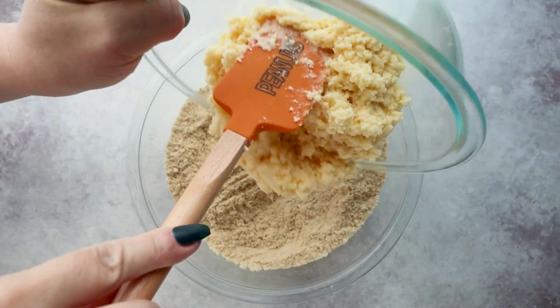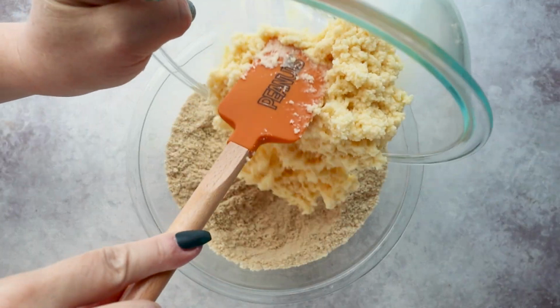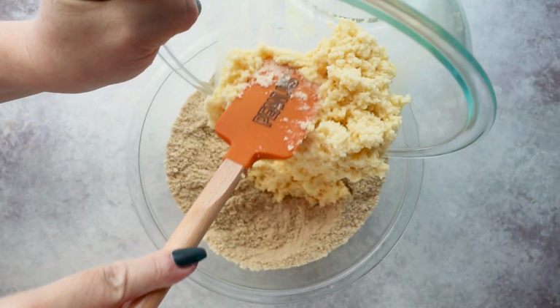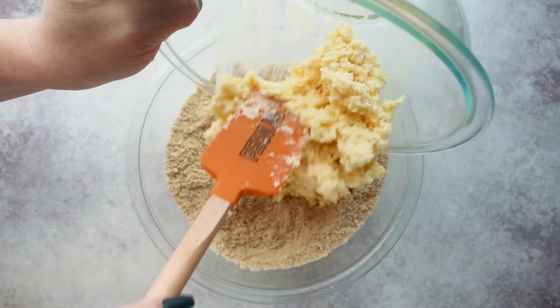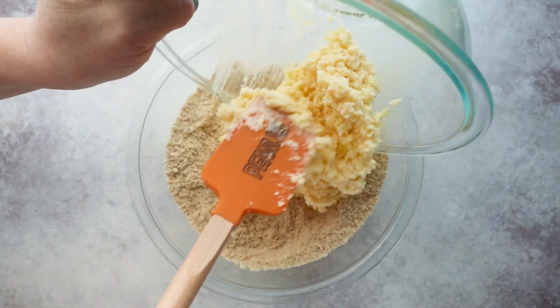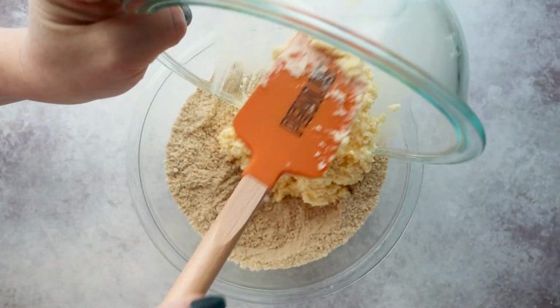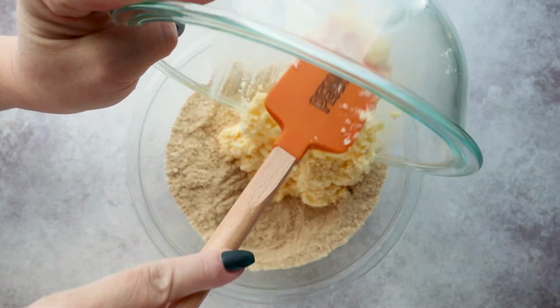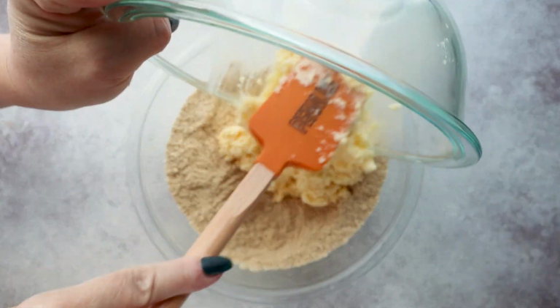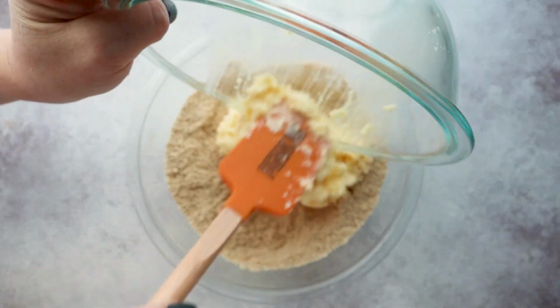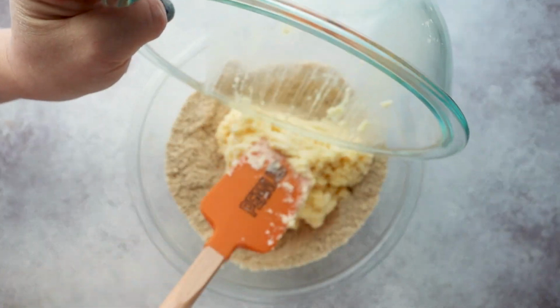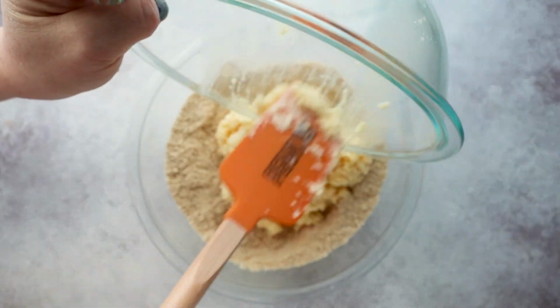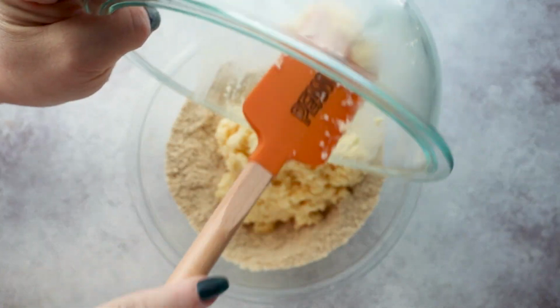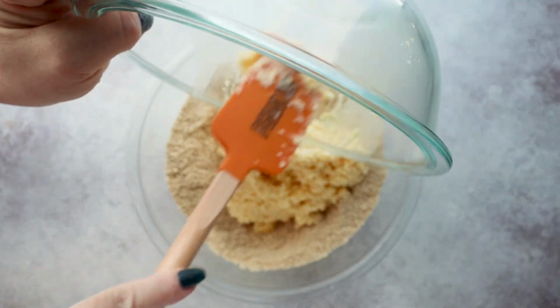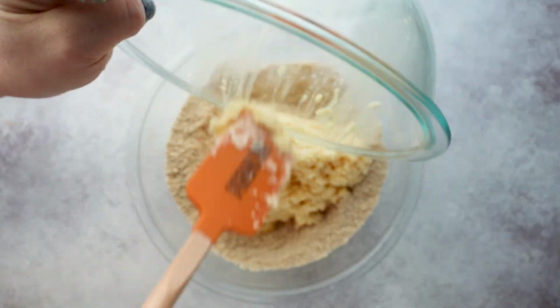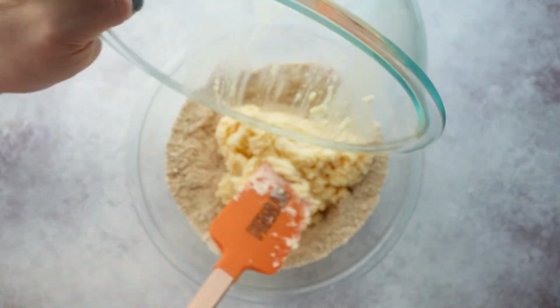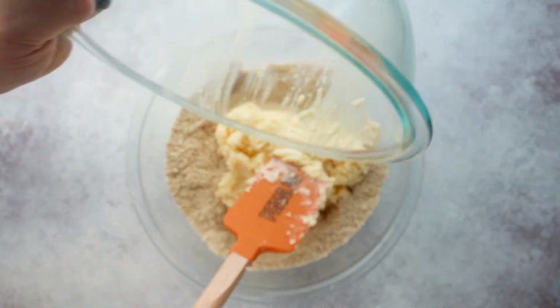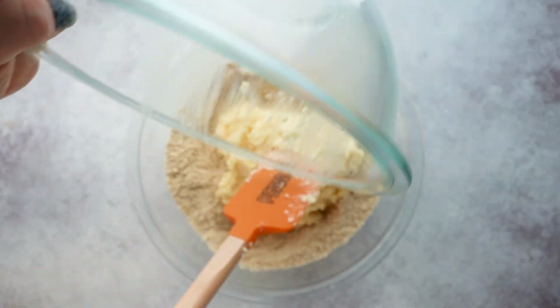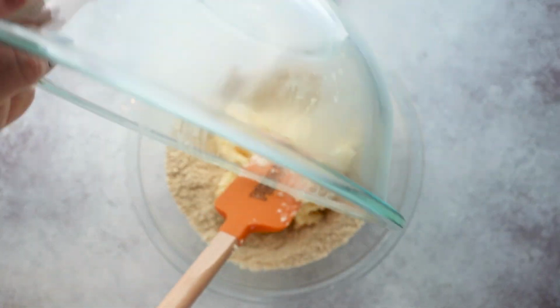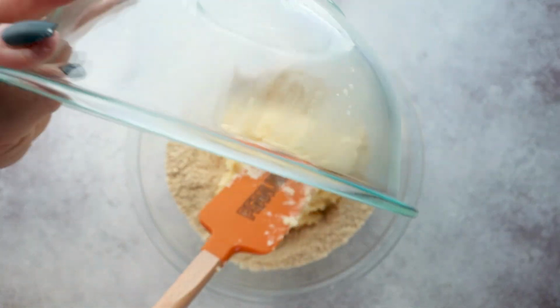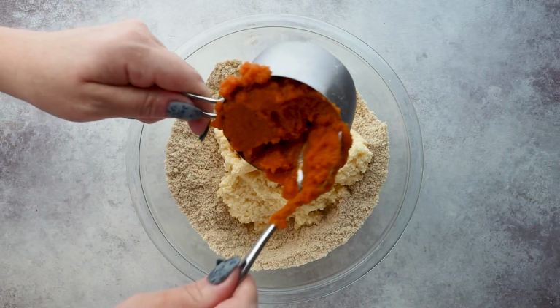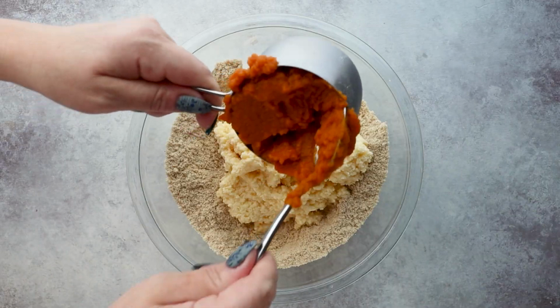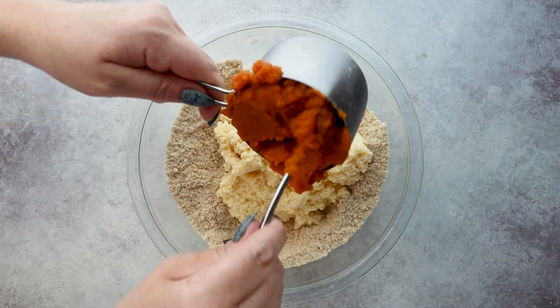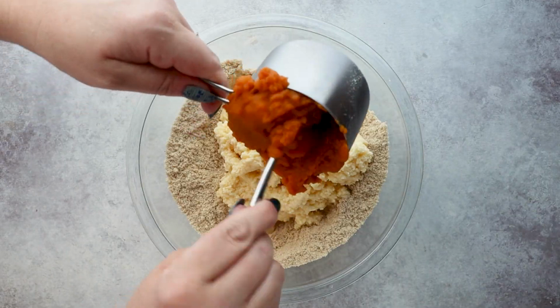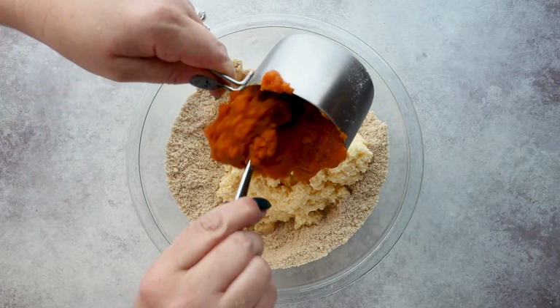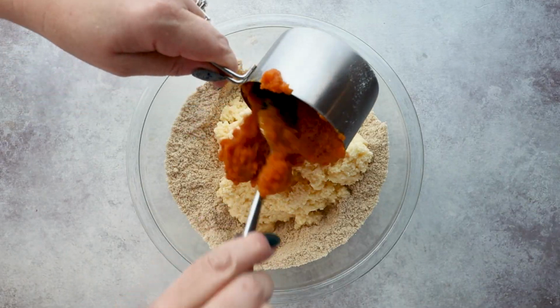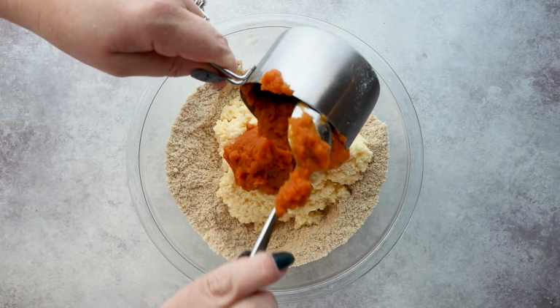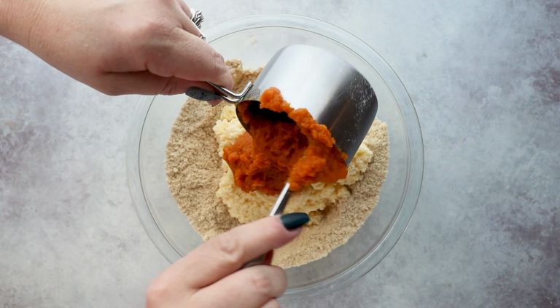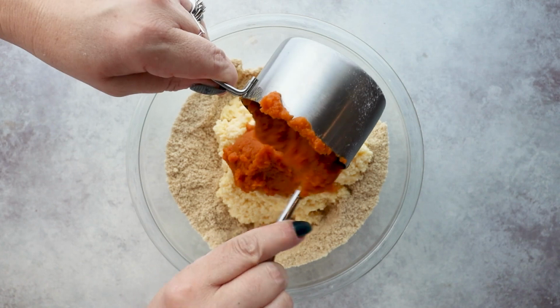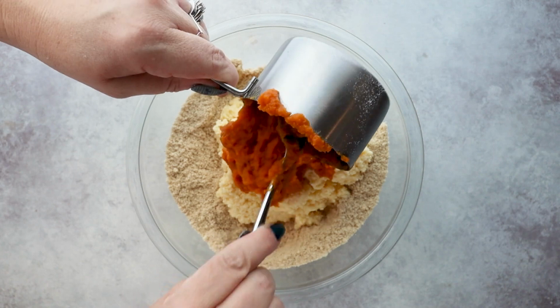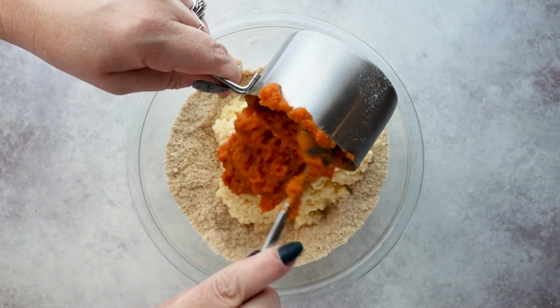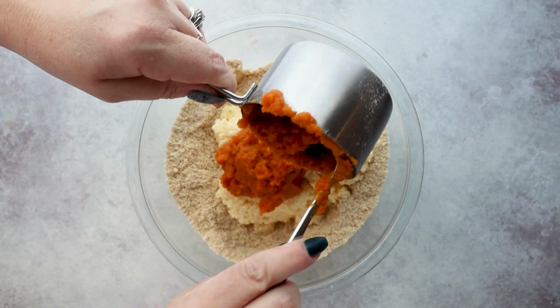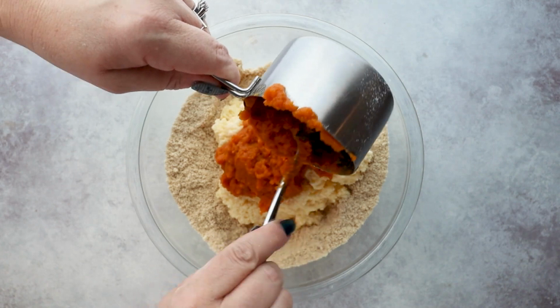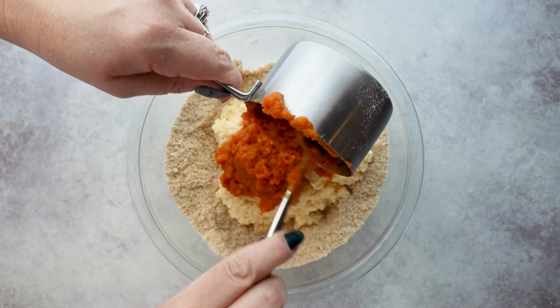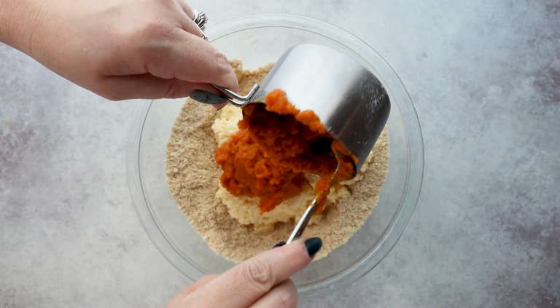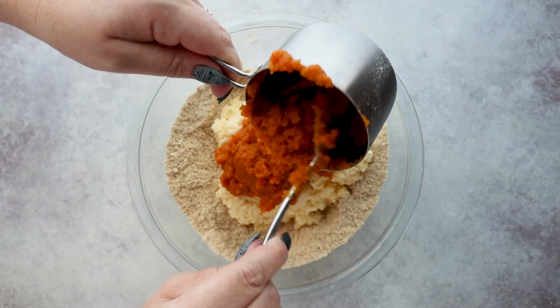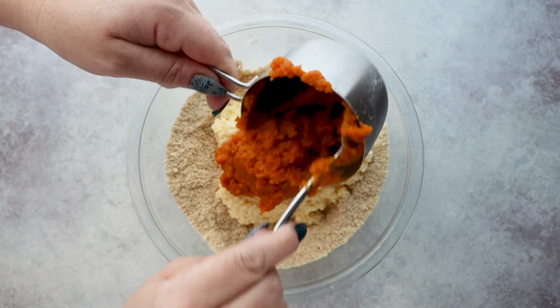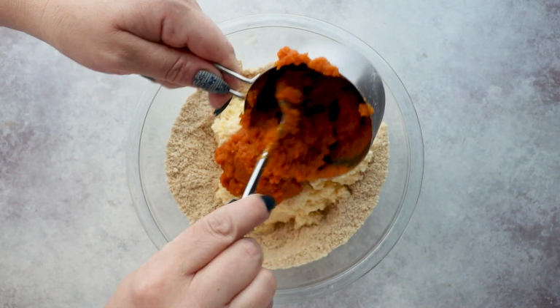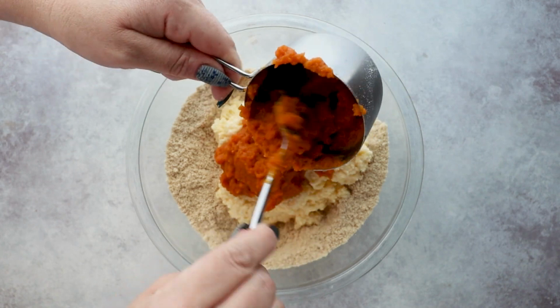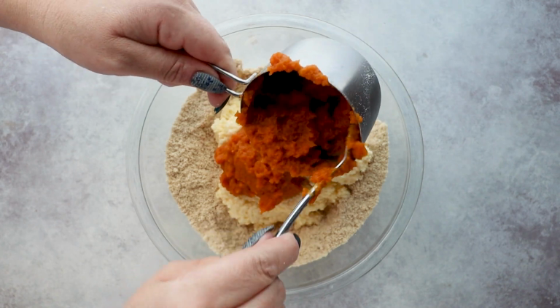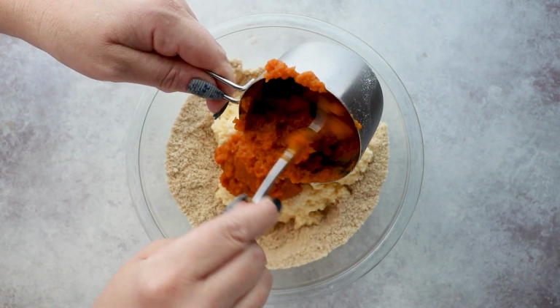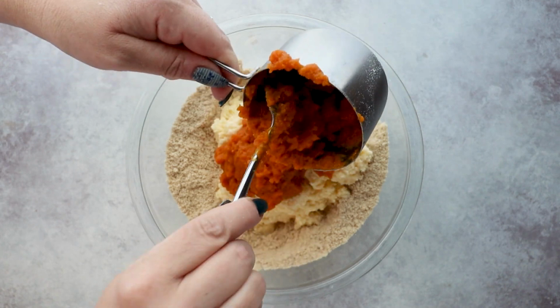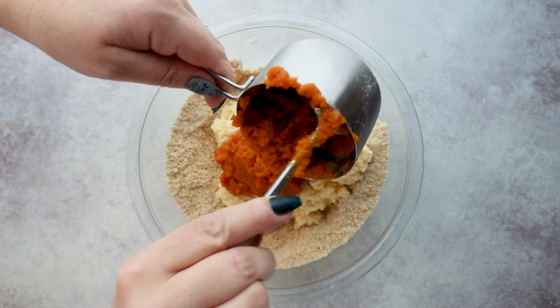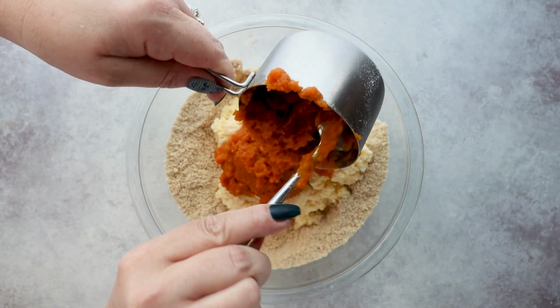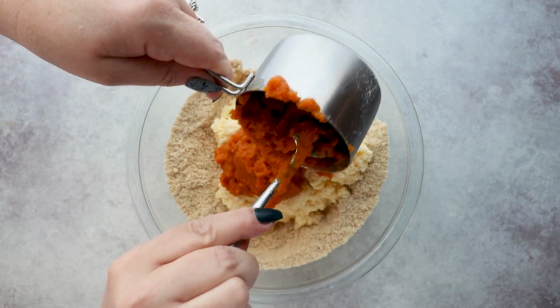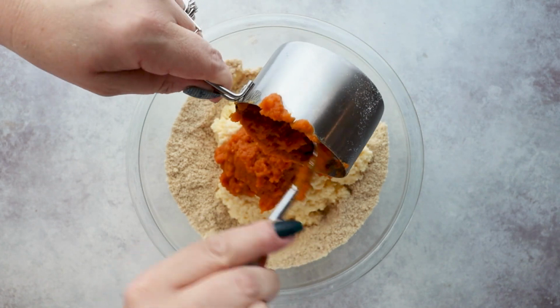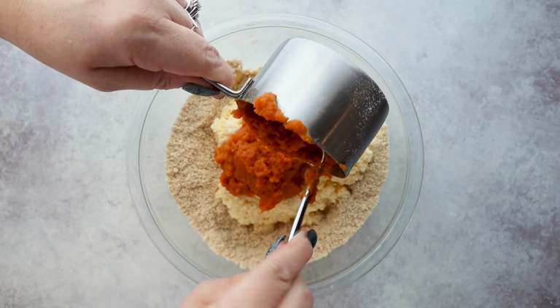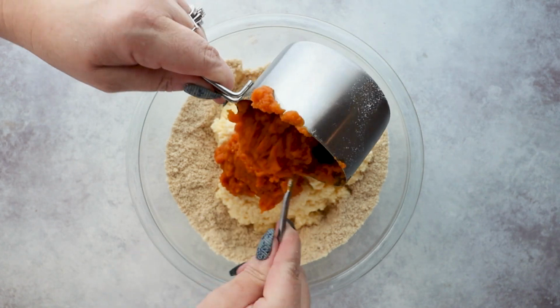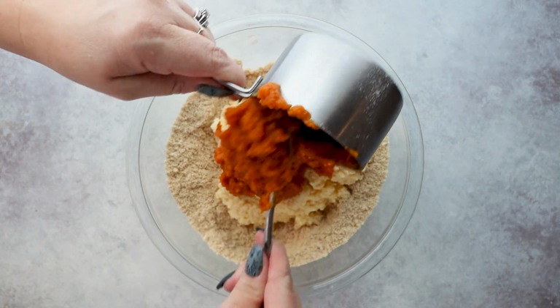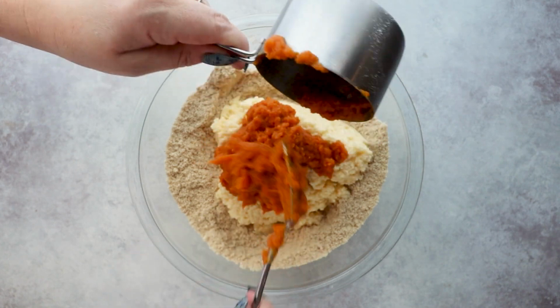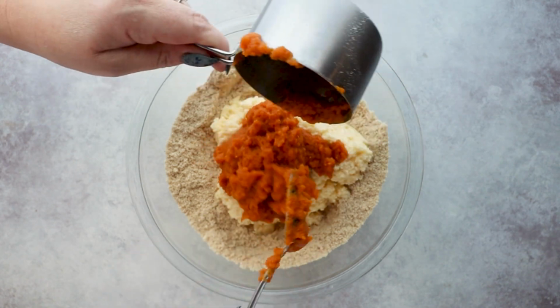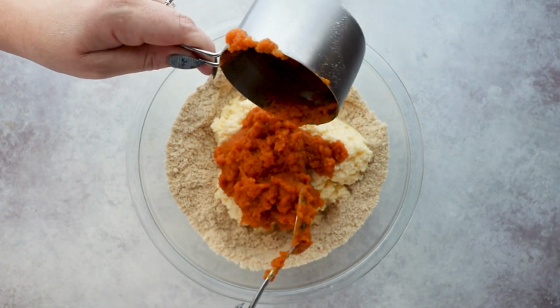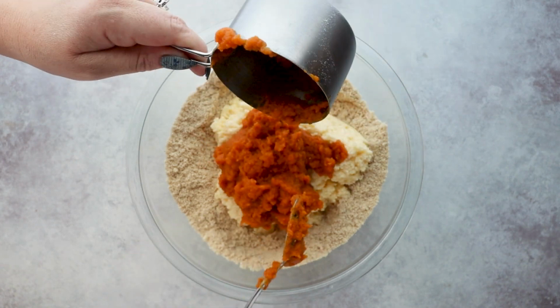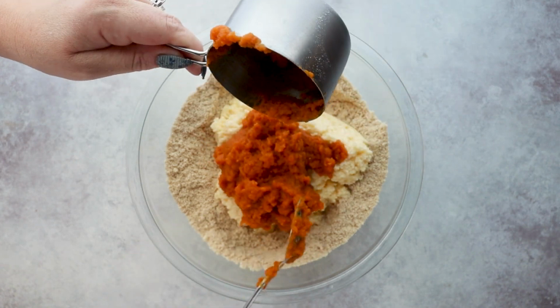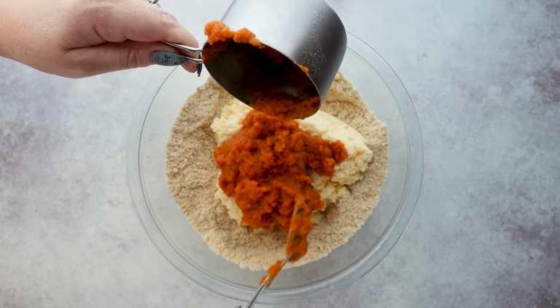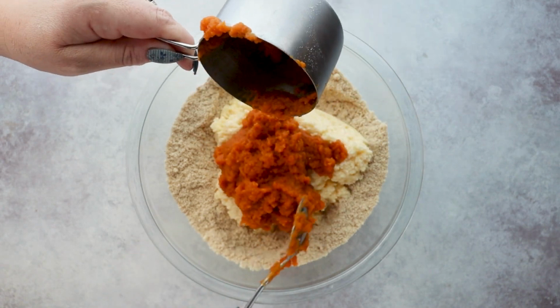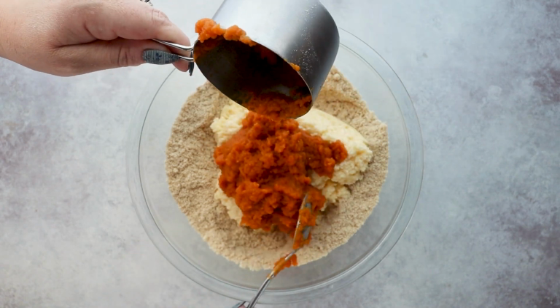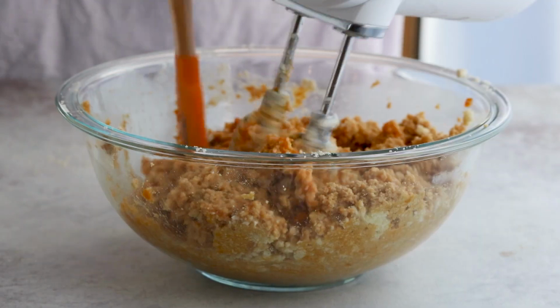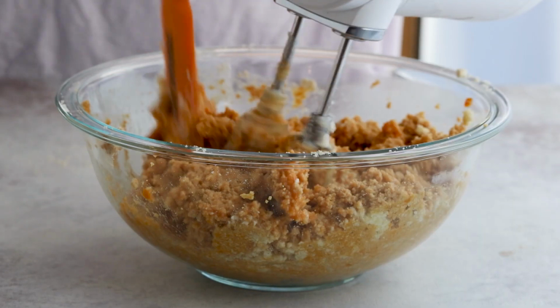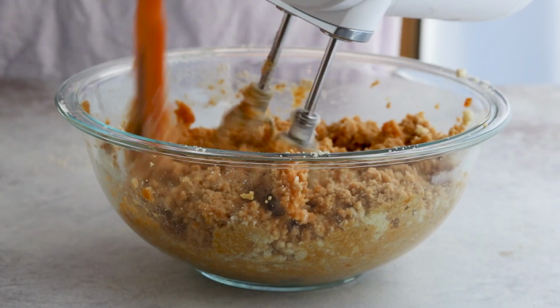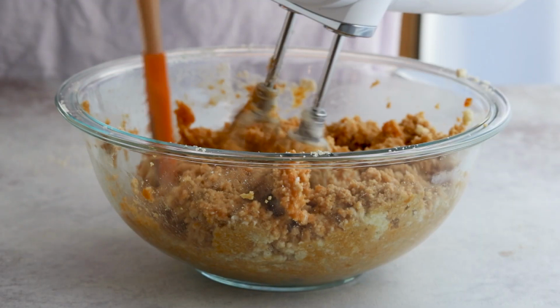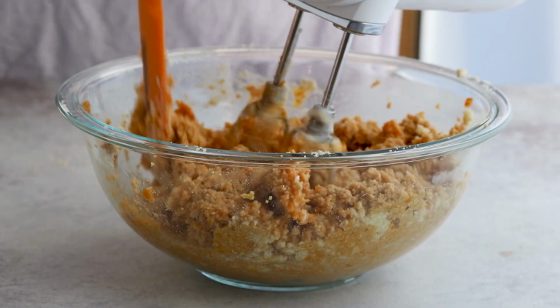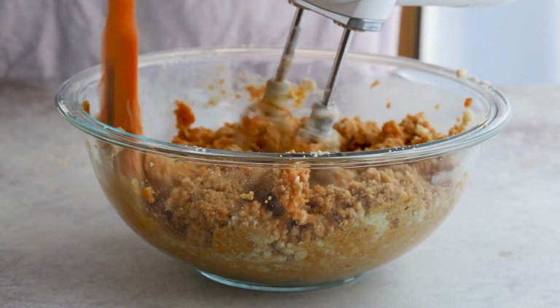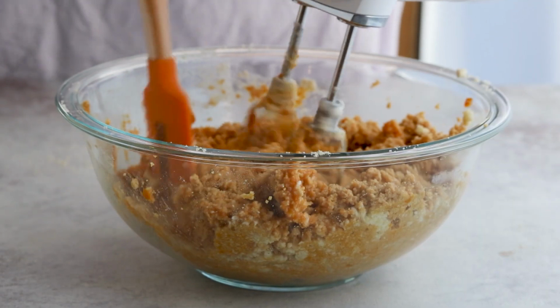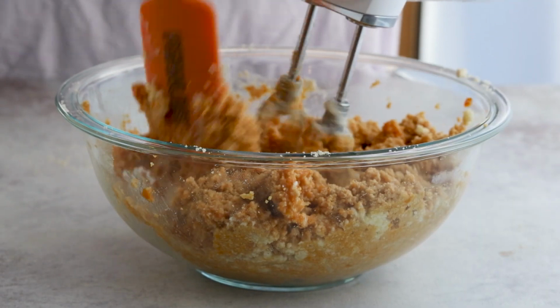Now add in half of your wet ingredients along with one cup of pumpkin puree, and then we're going to mix until combined.